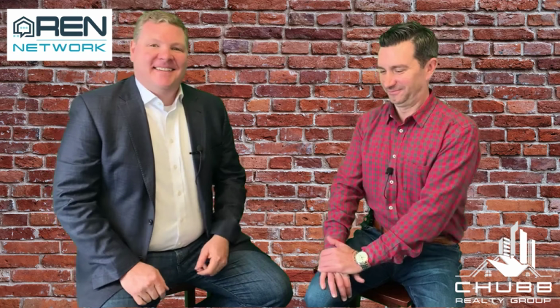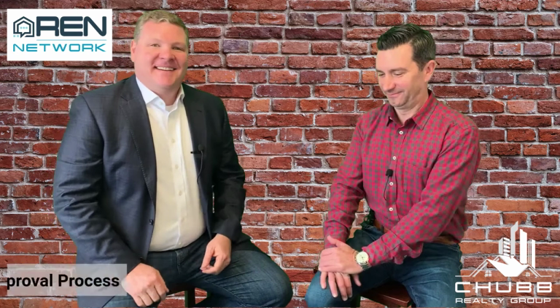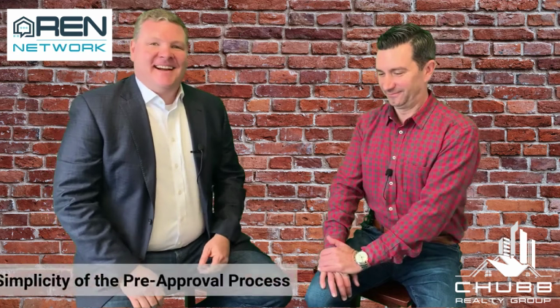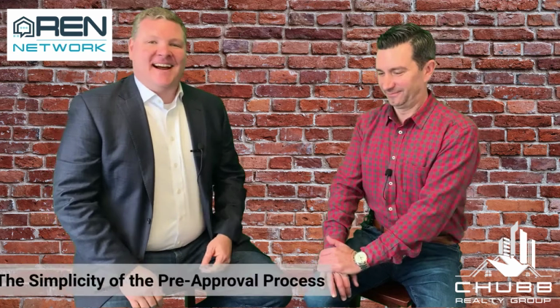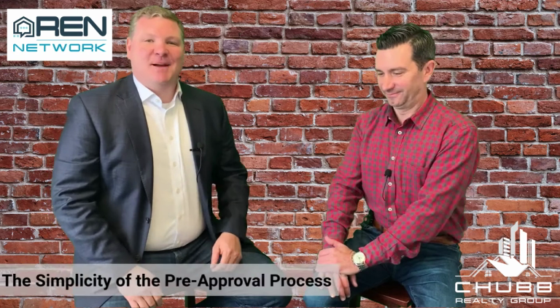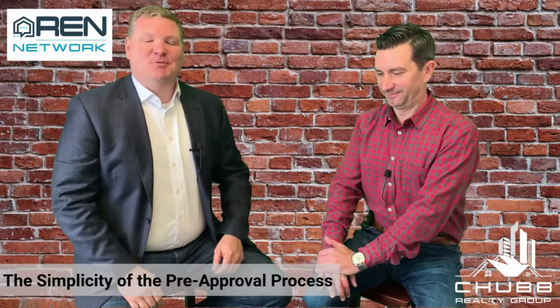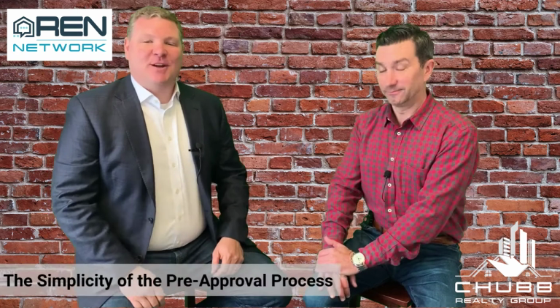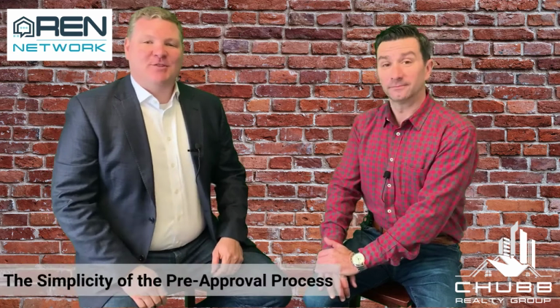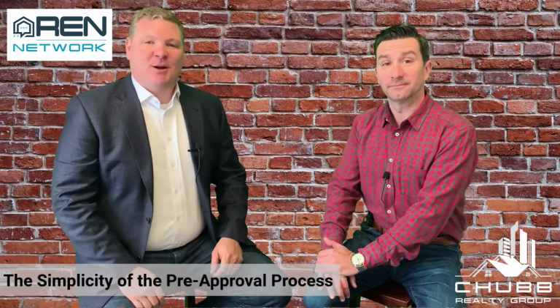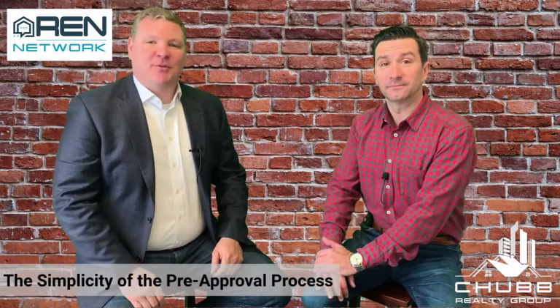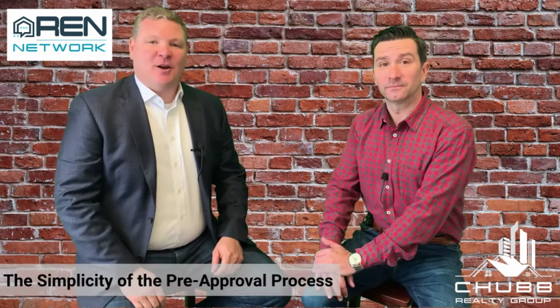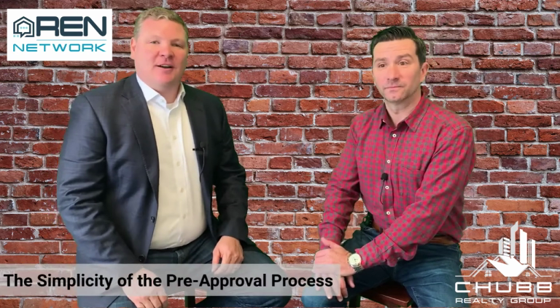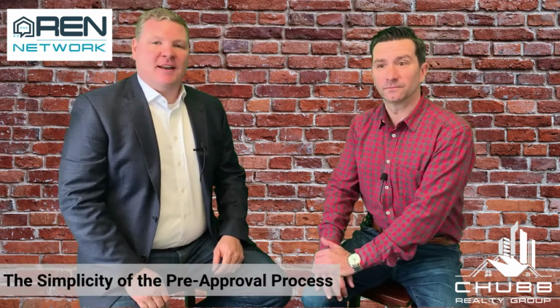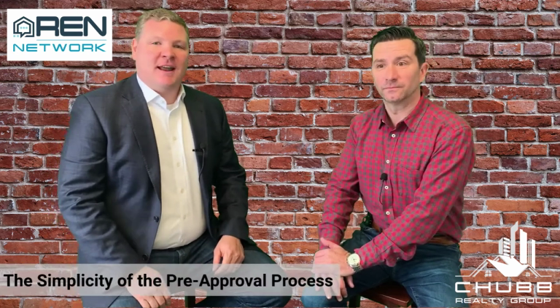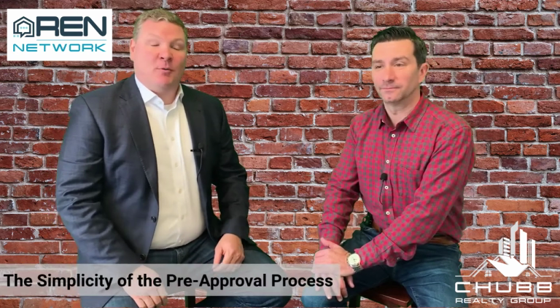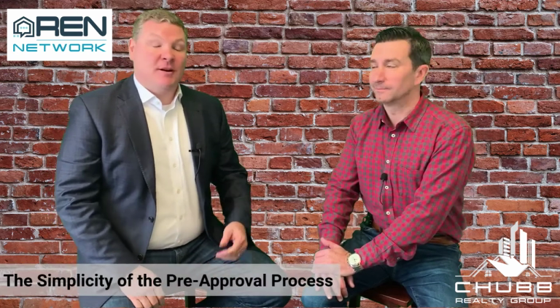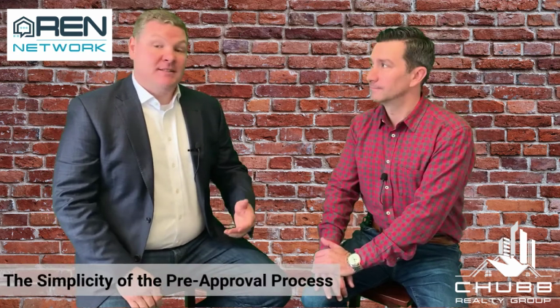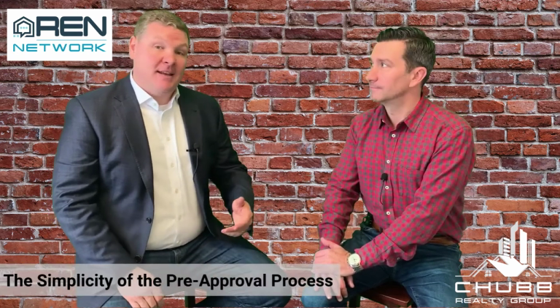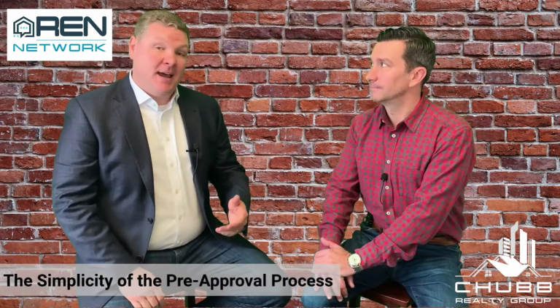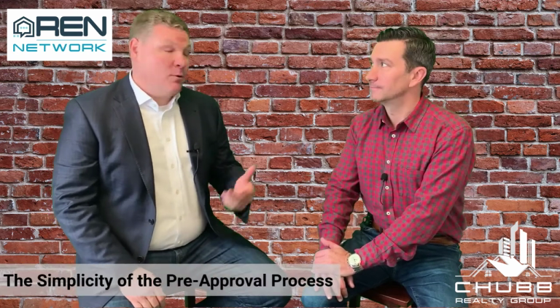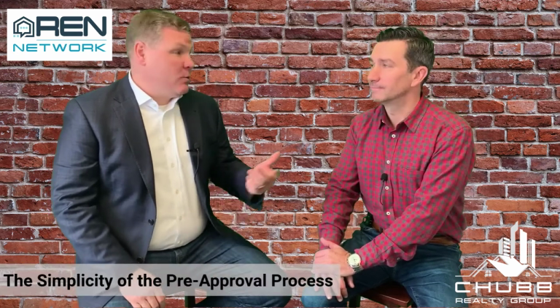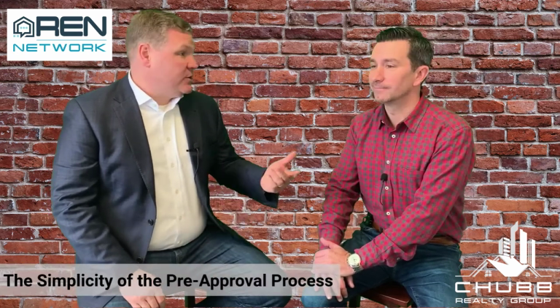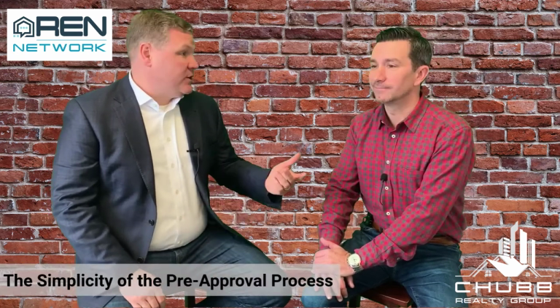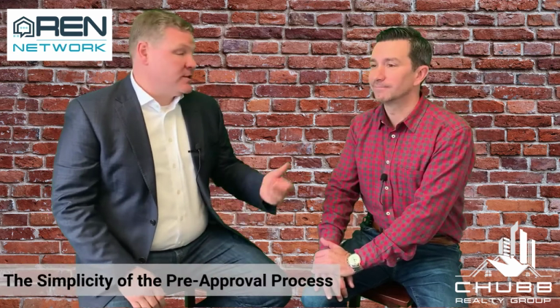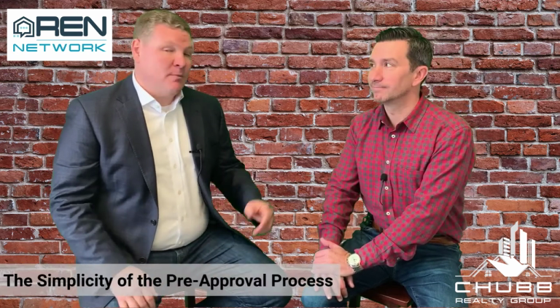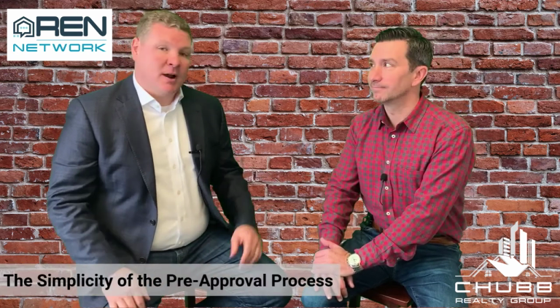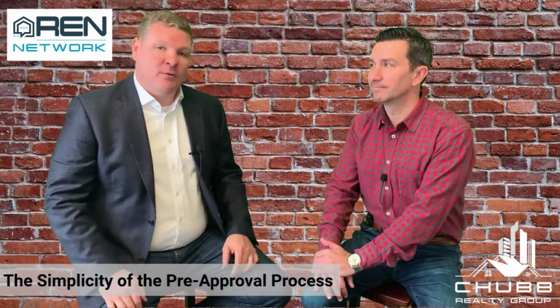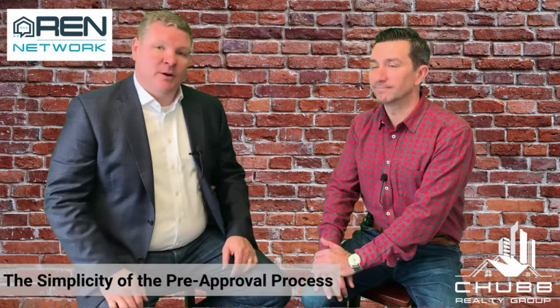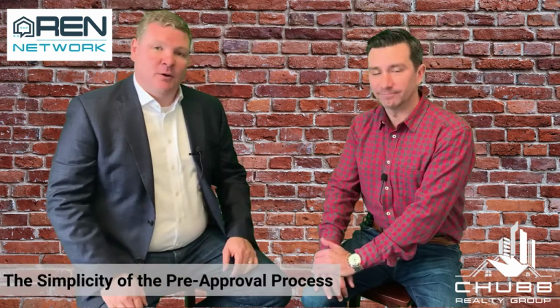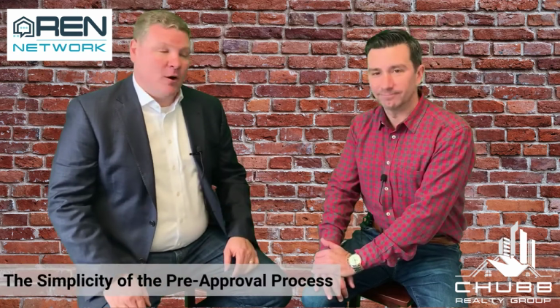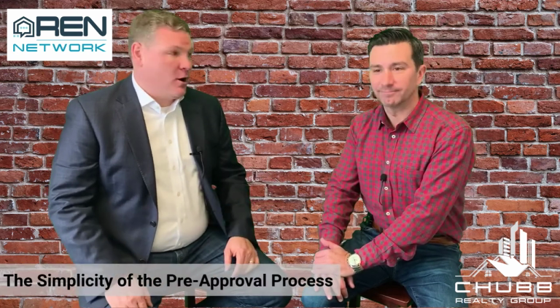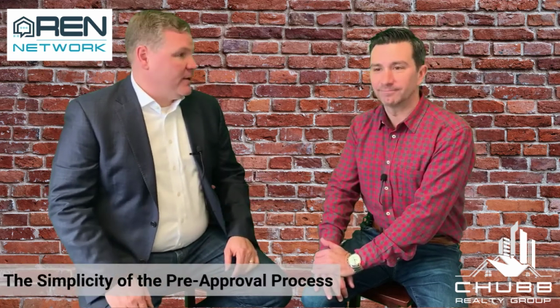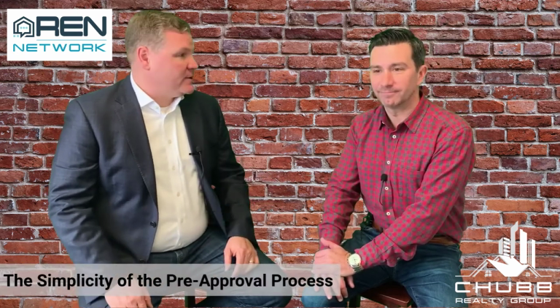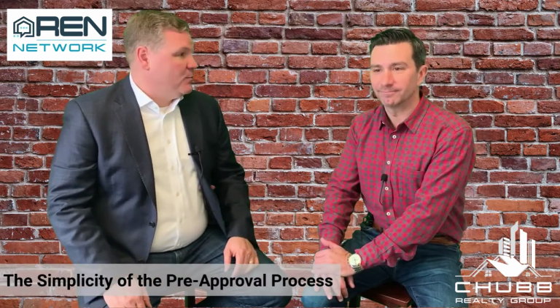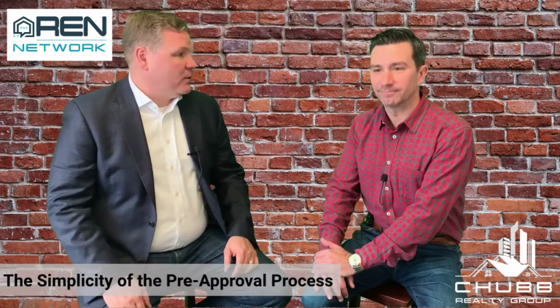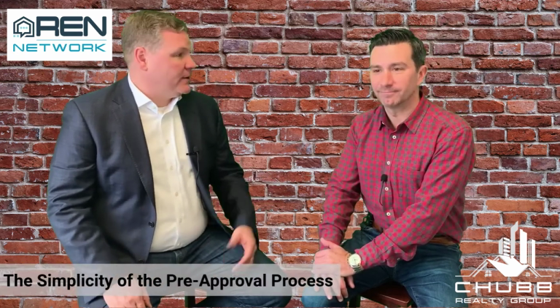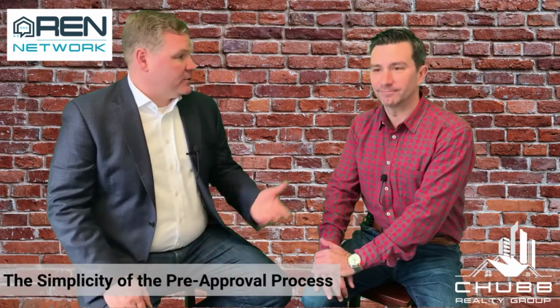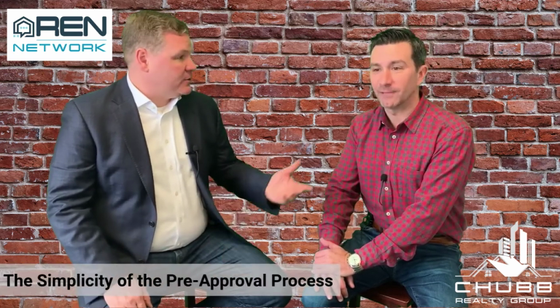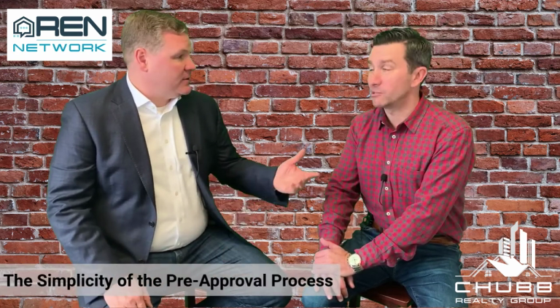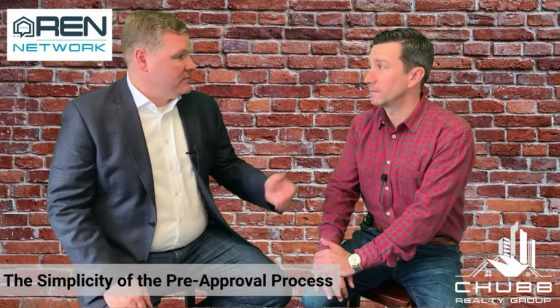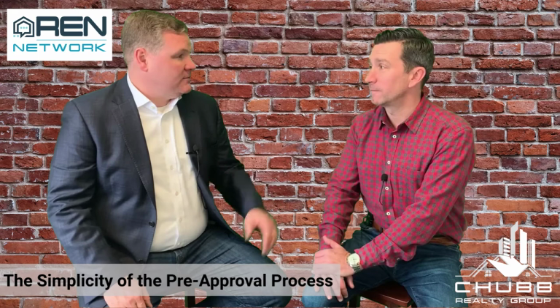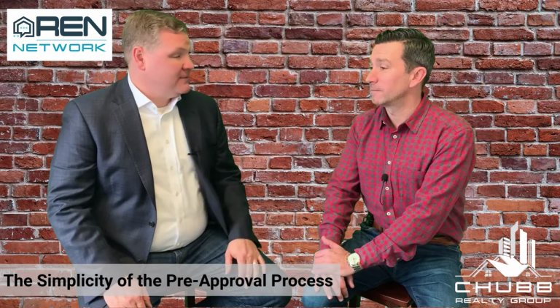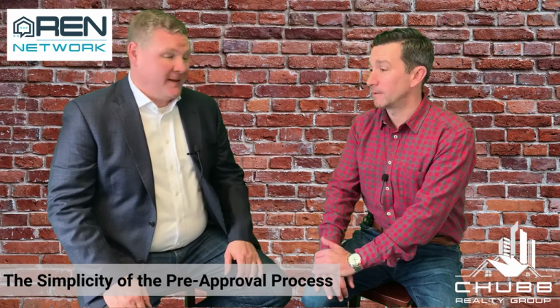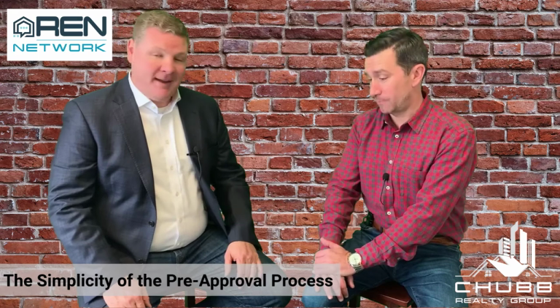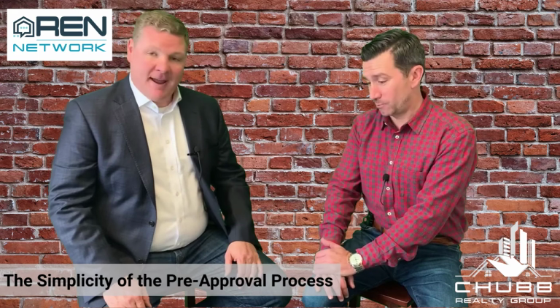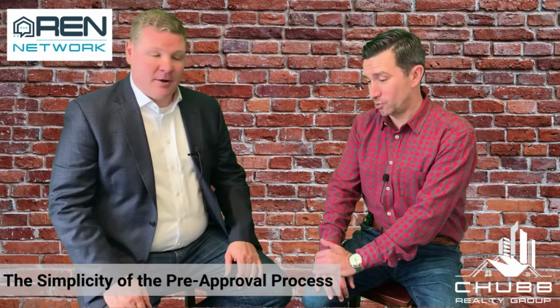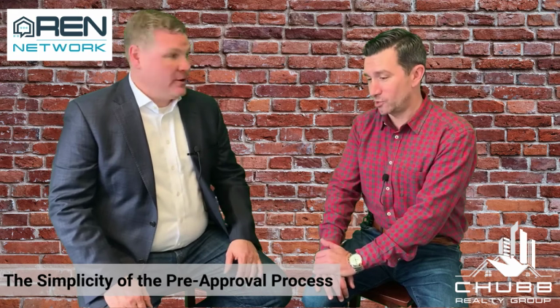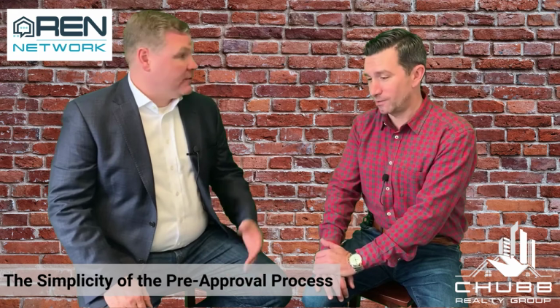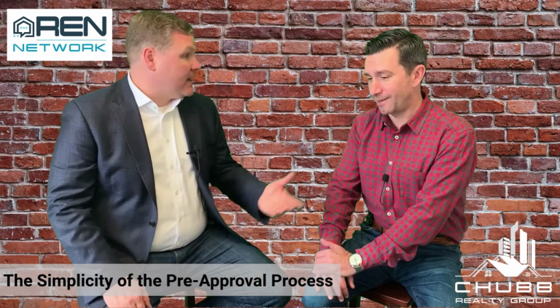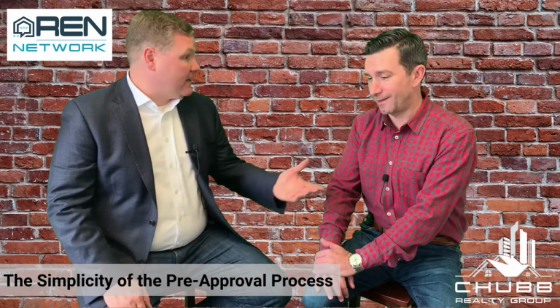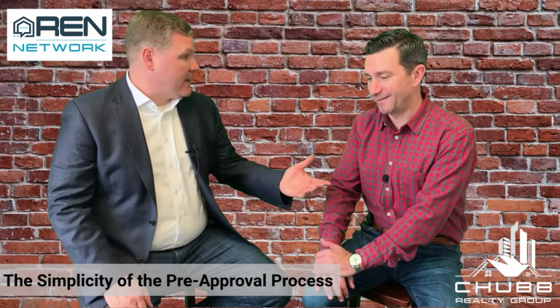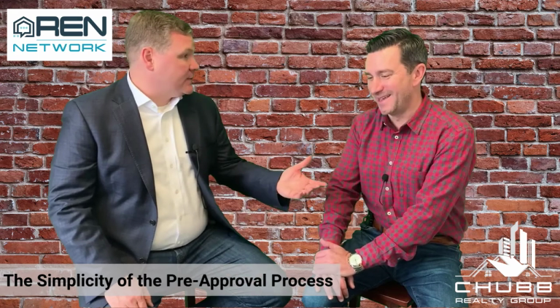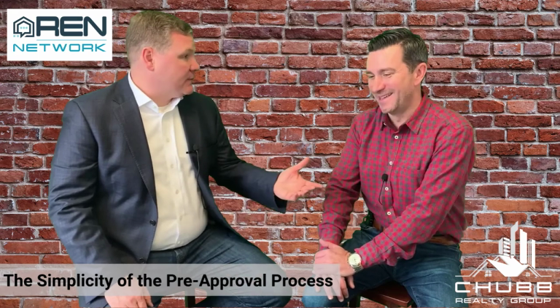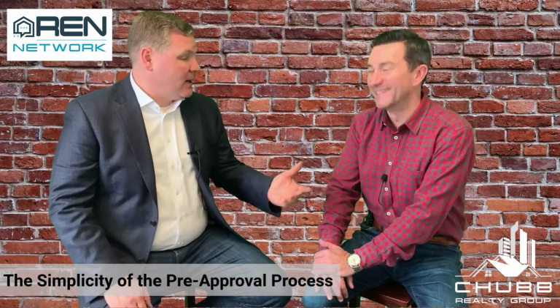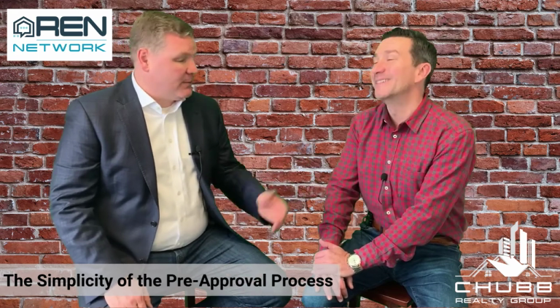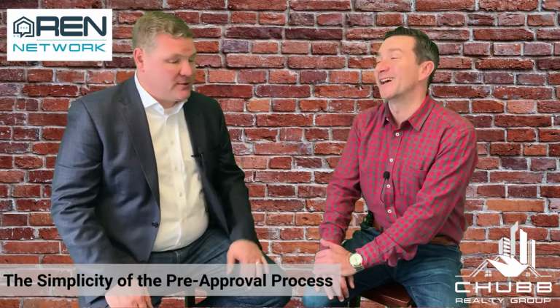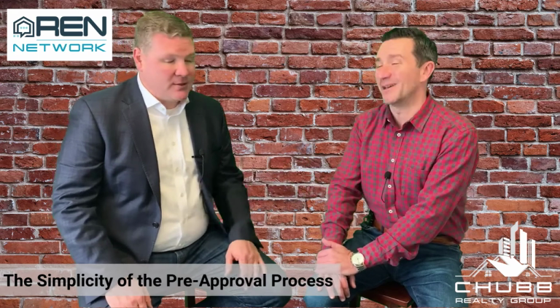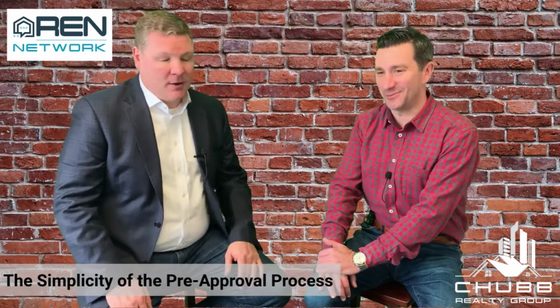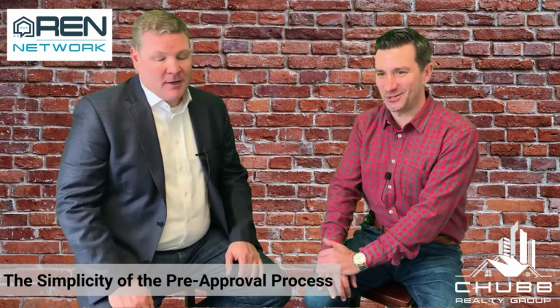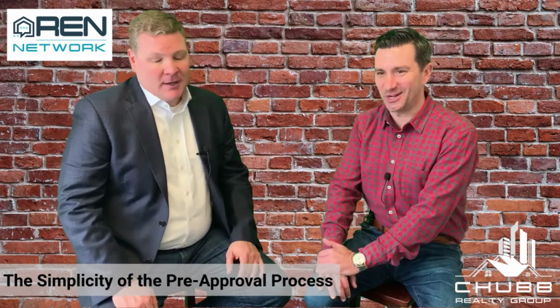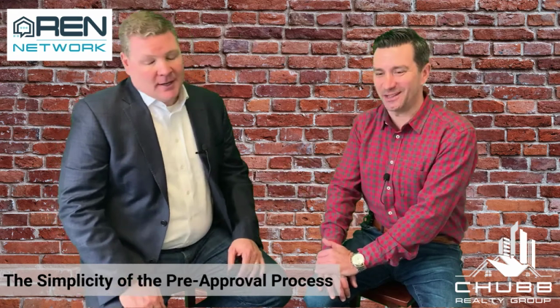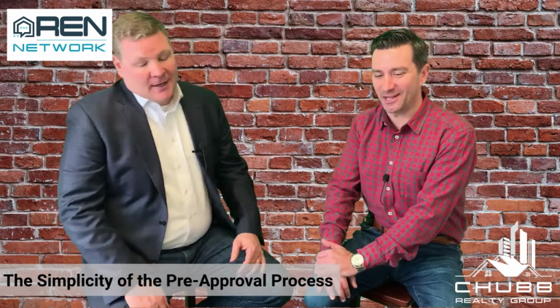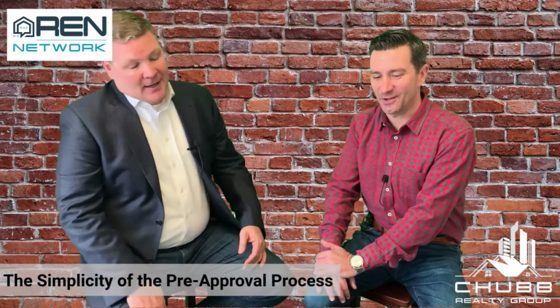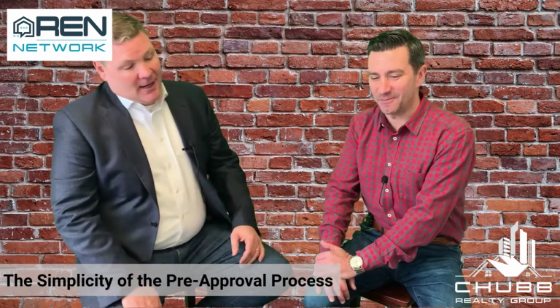Hi, I'm Jeff Chubb with REN Network, and today we're with Jason Bonarigo of RMS Mortgage. Jason. Hey, how are you doing? Thanks for coming. I appreciate it. Thanks for having me.